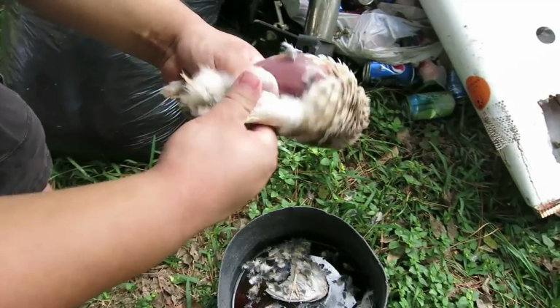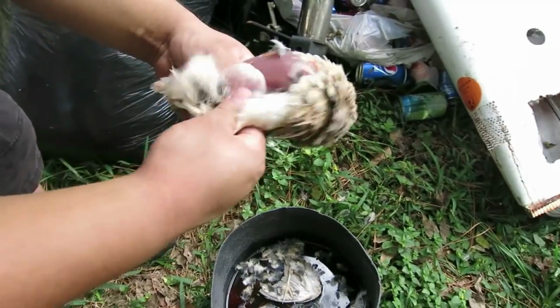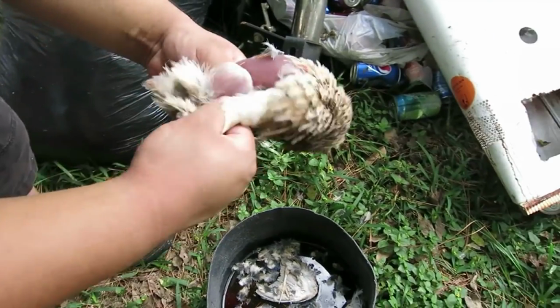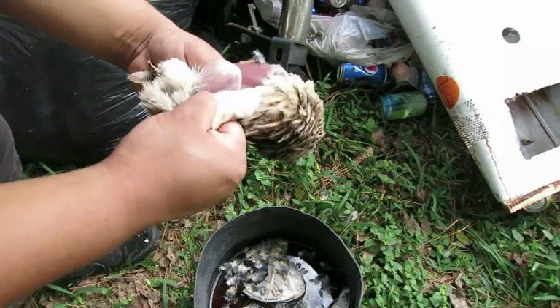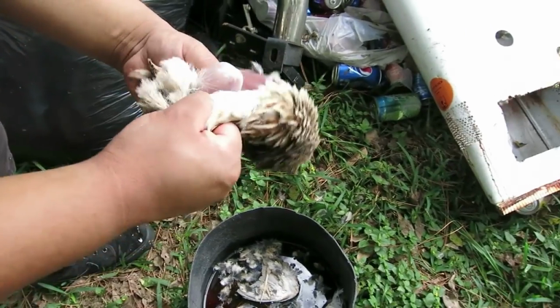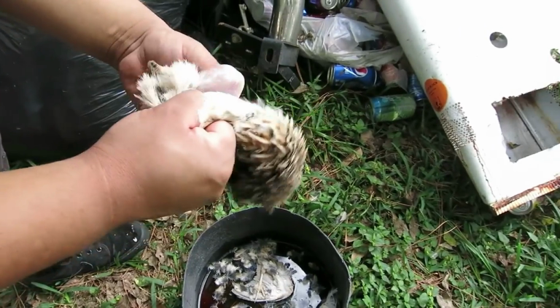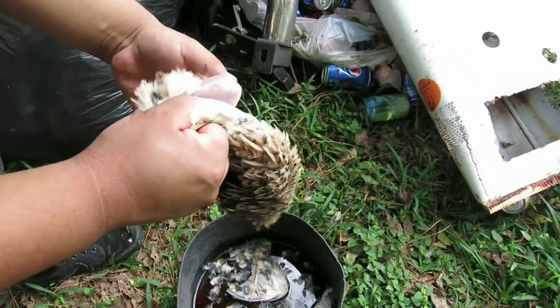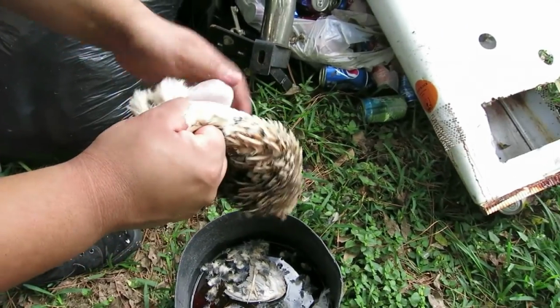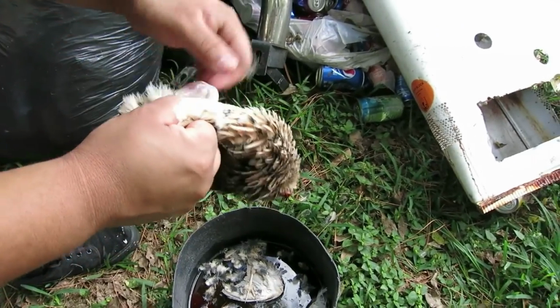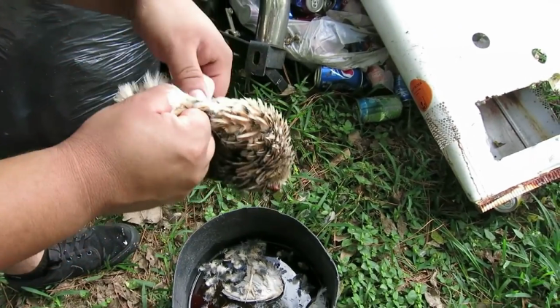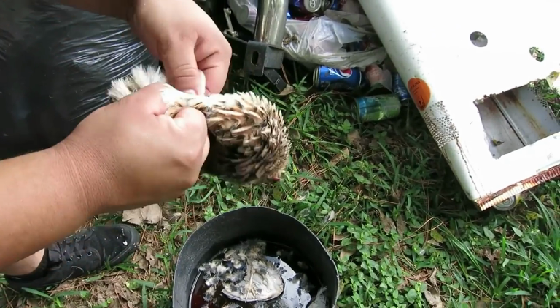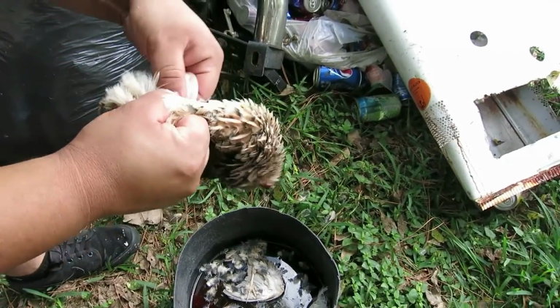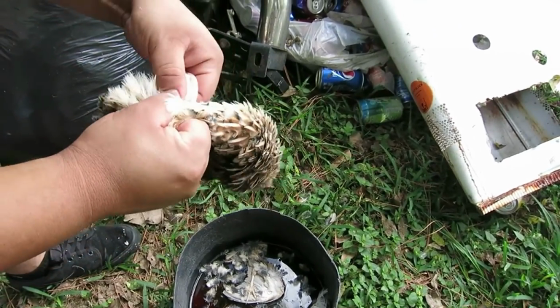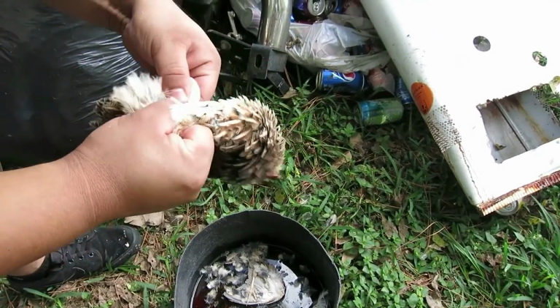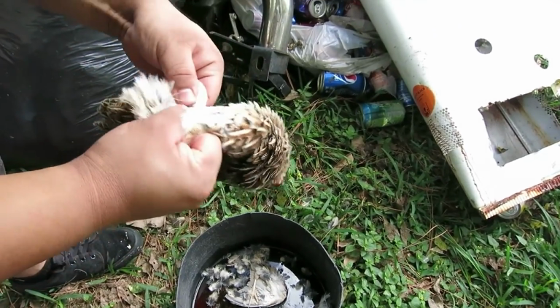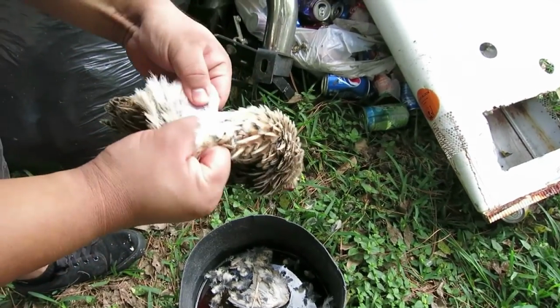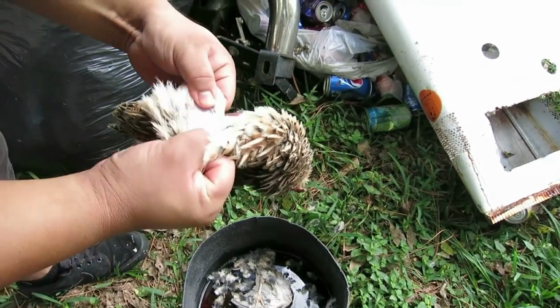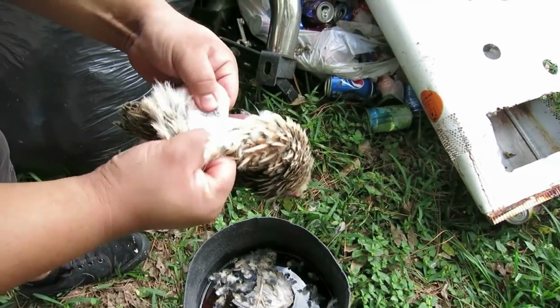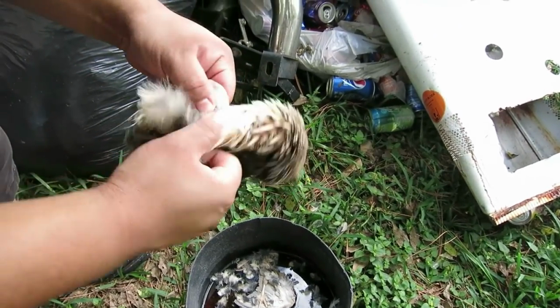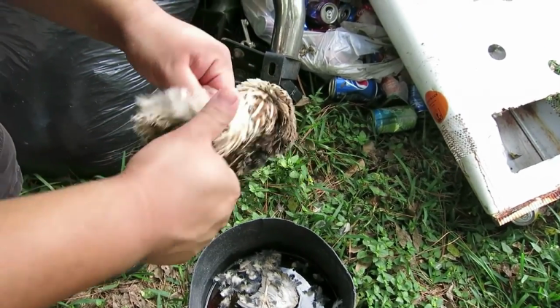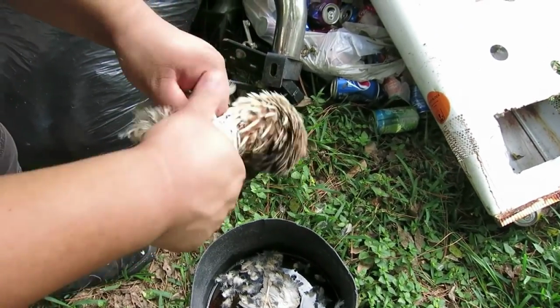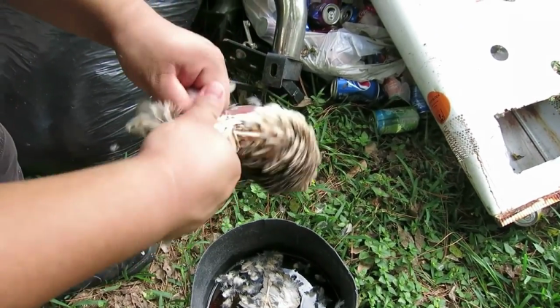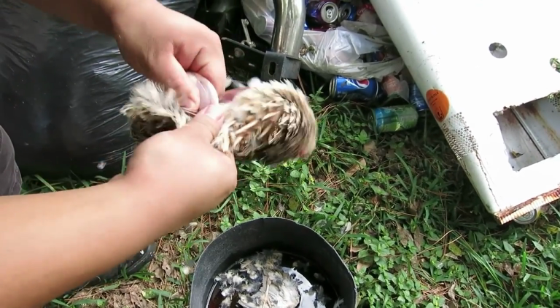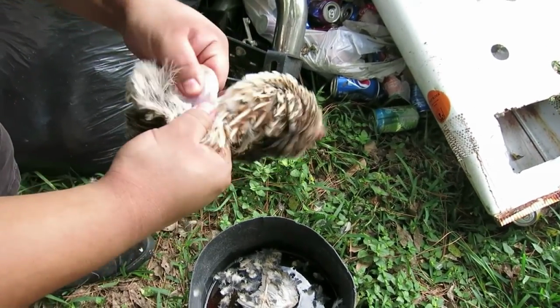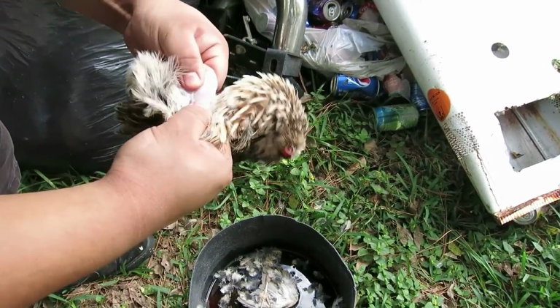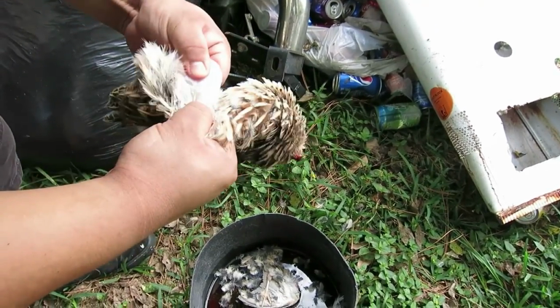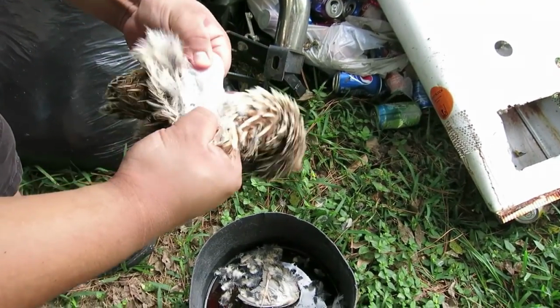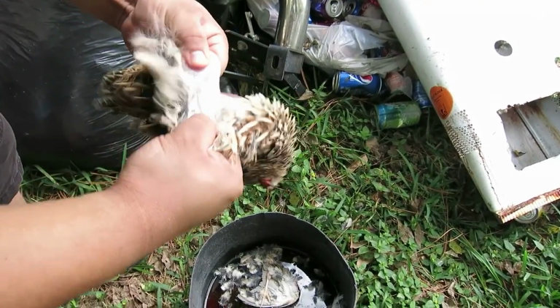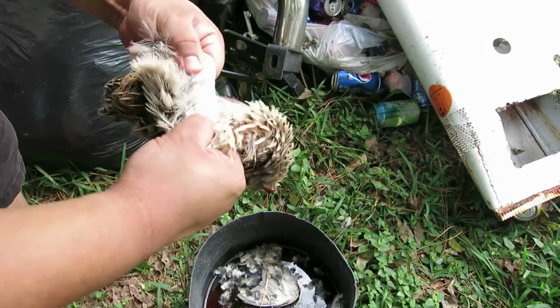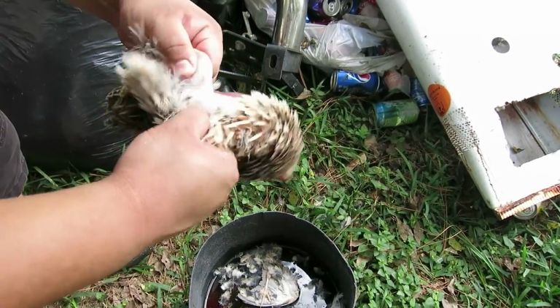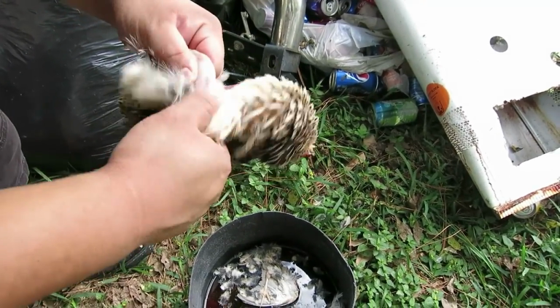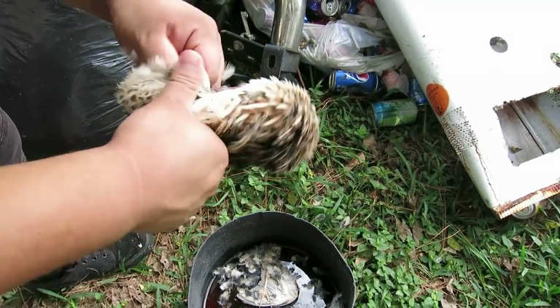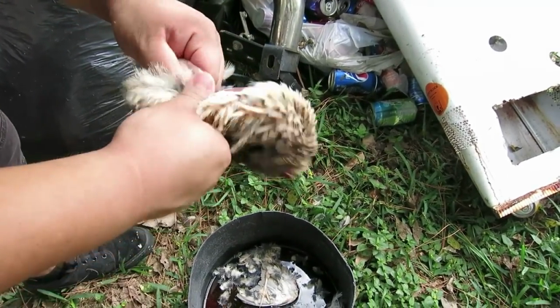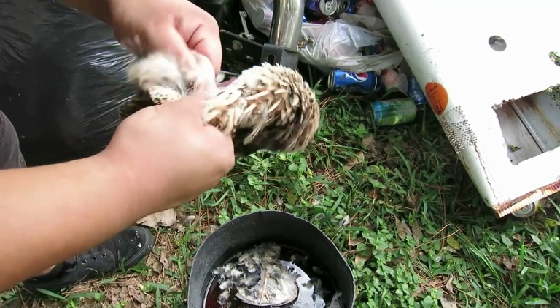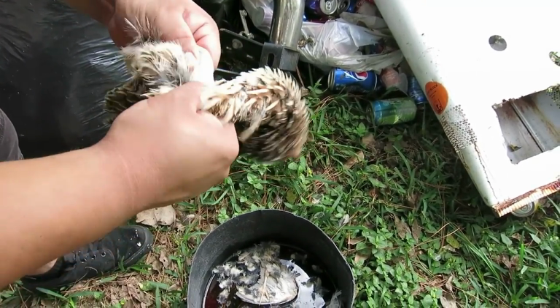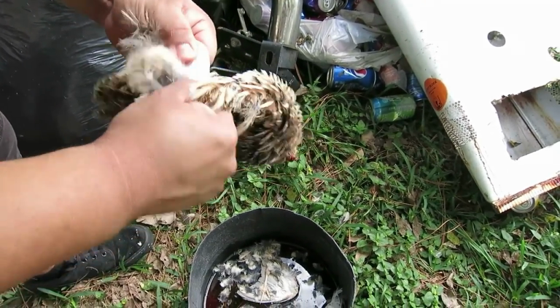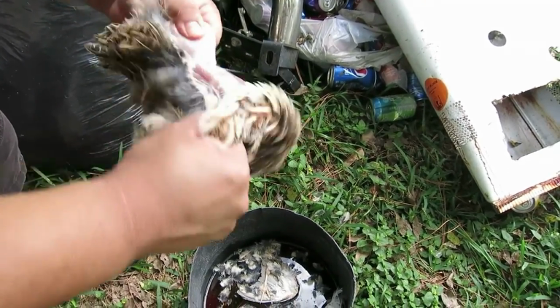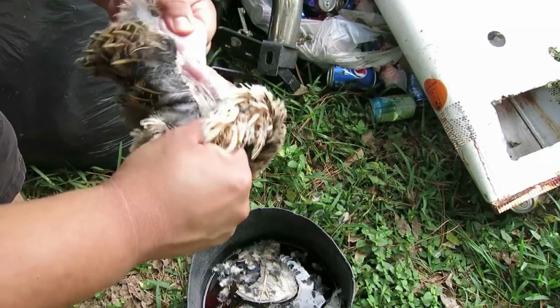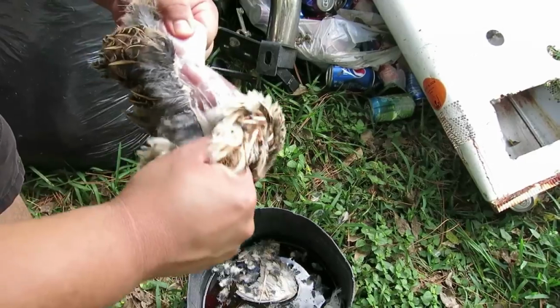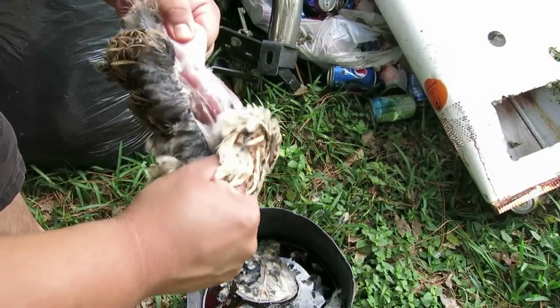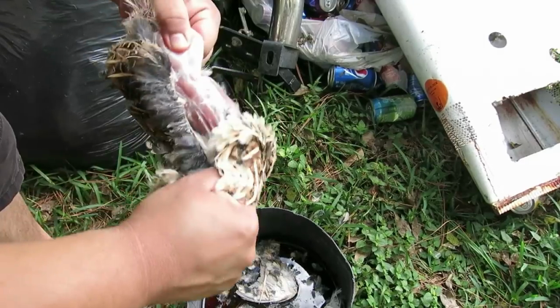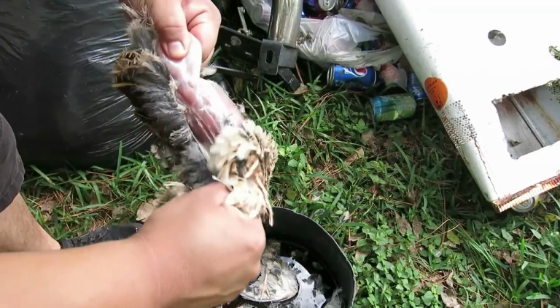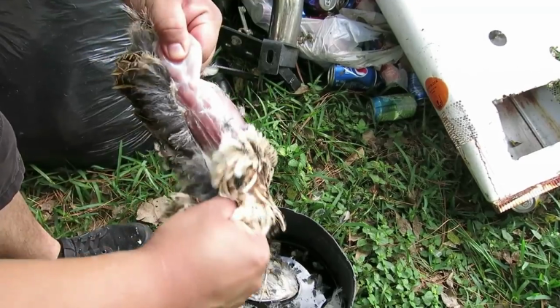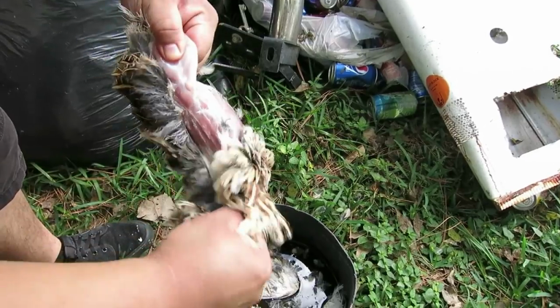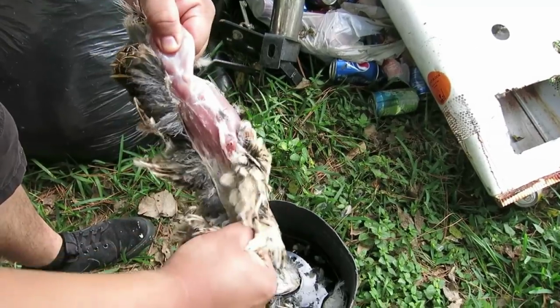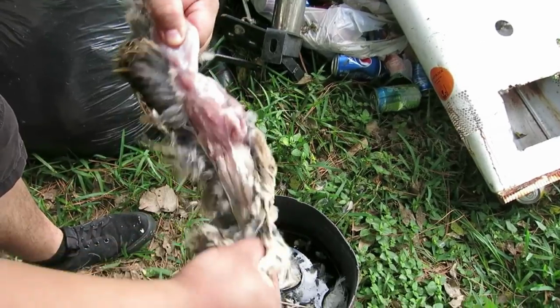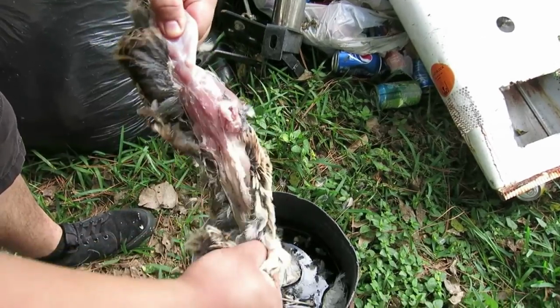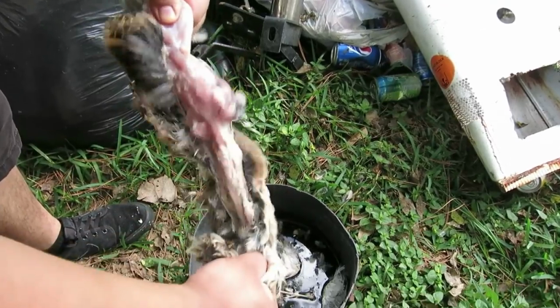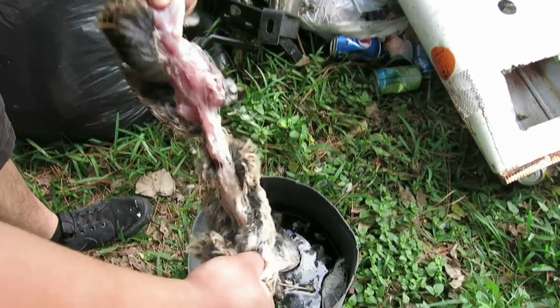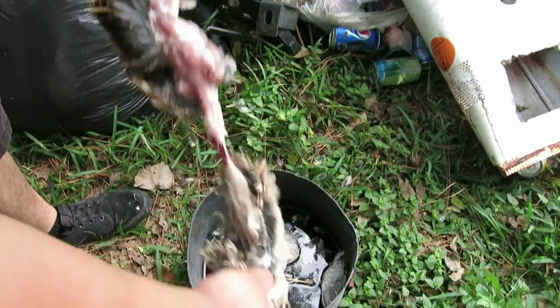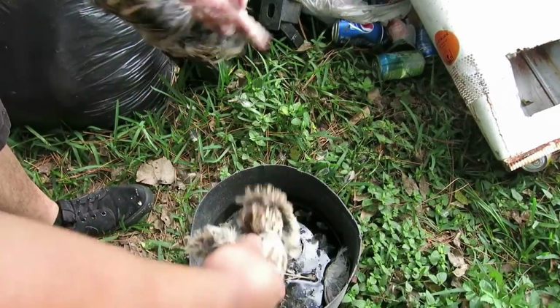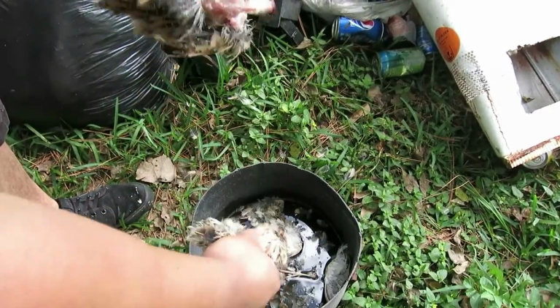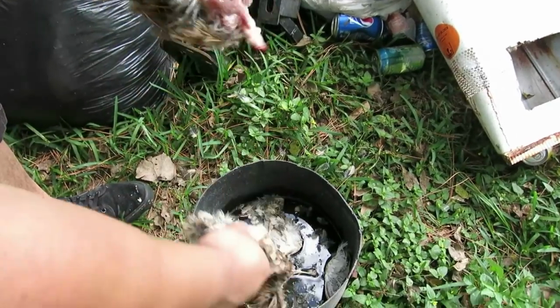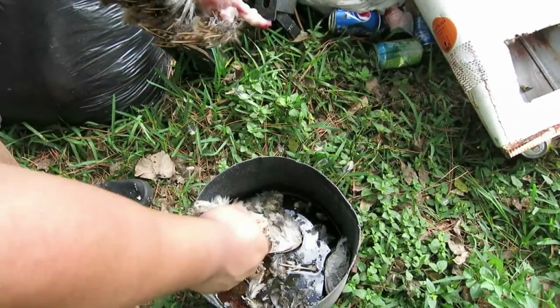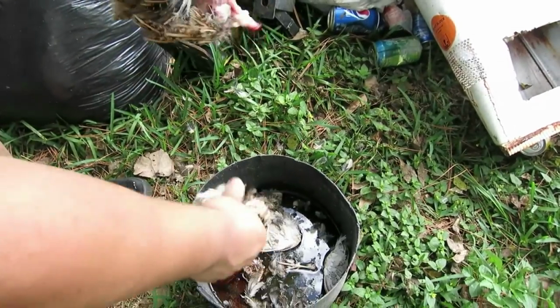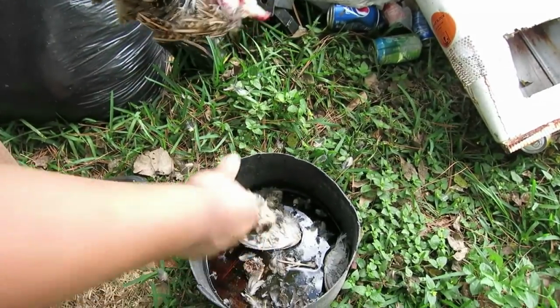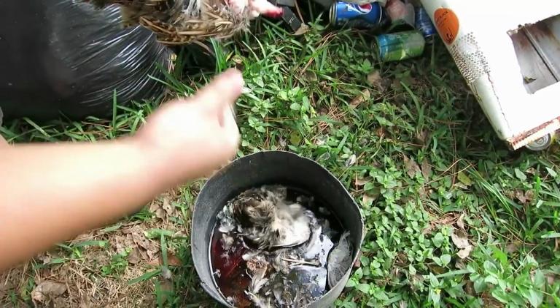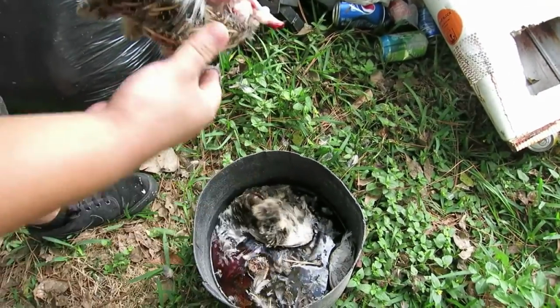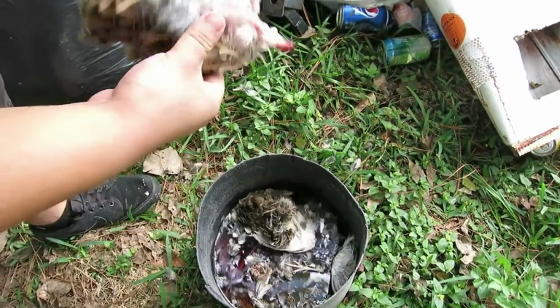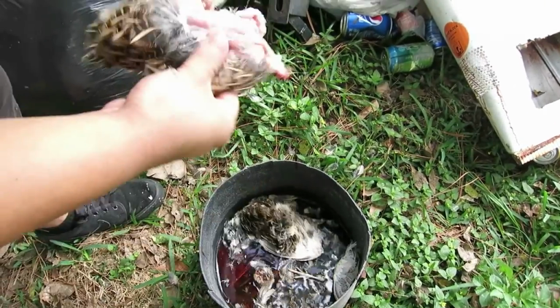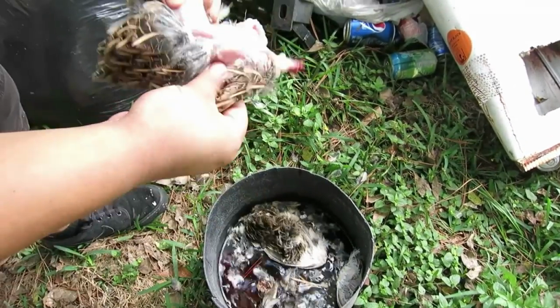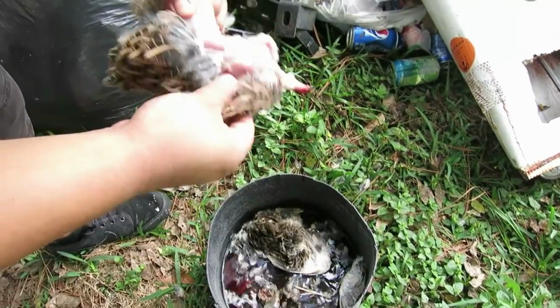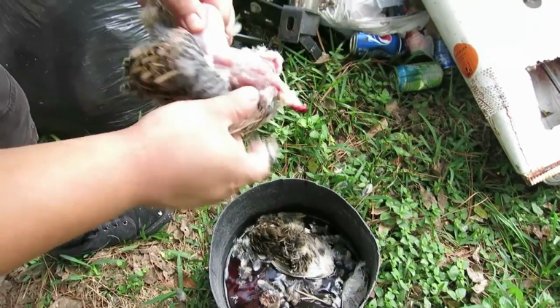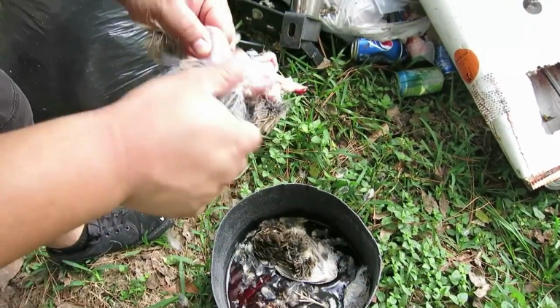So you don't have to pluck them — you just cut the skin and pull it off. Look at that — all of it comes off at once.